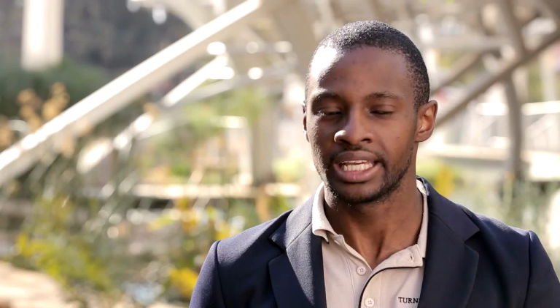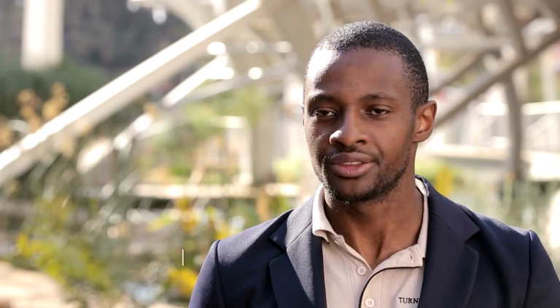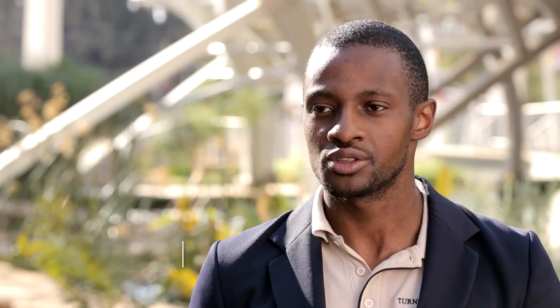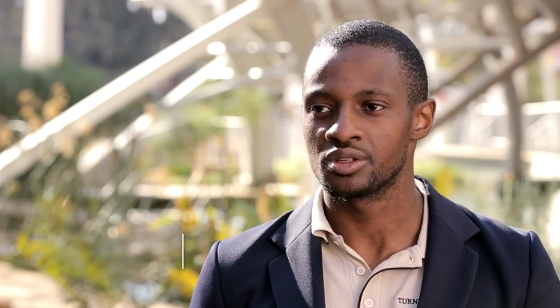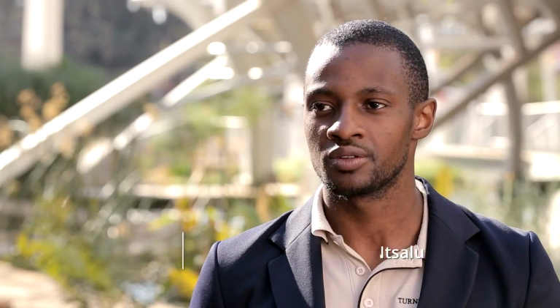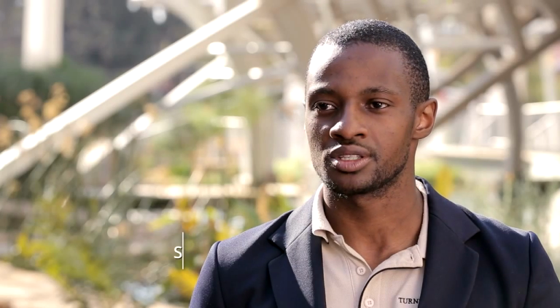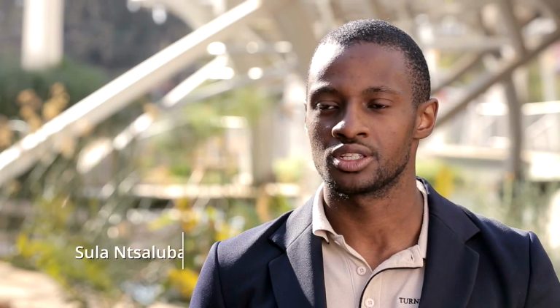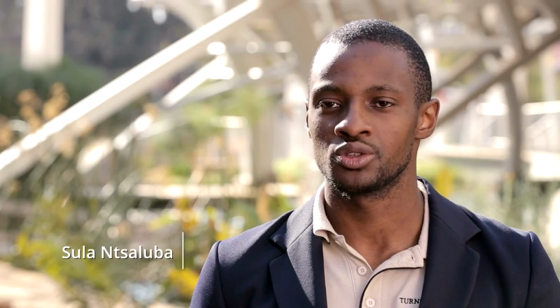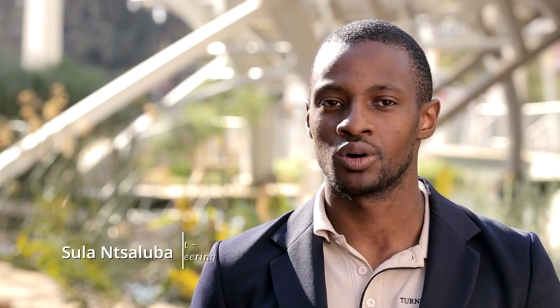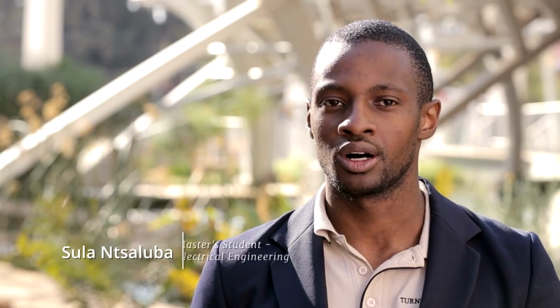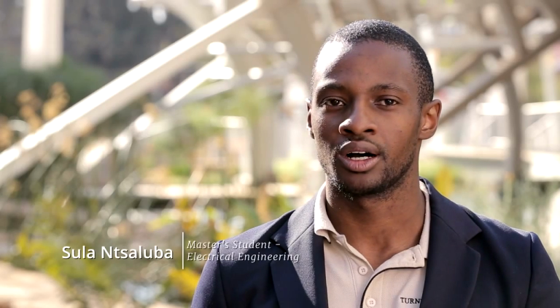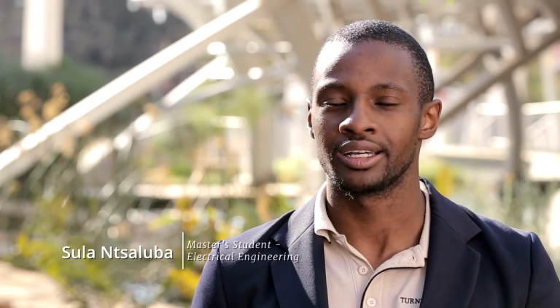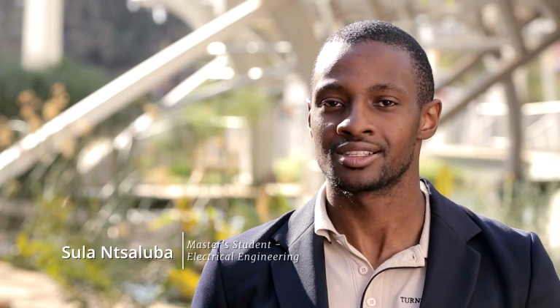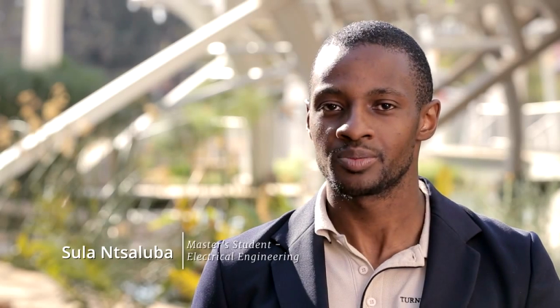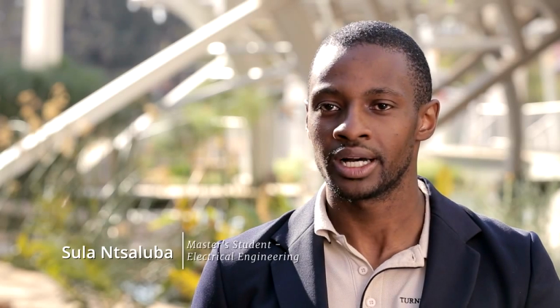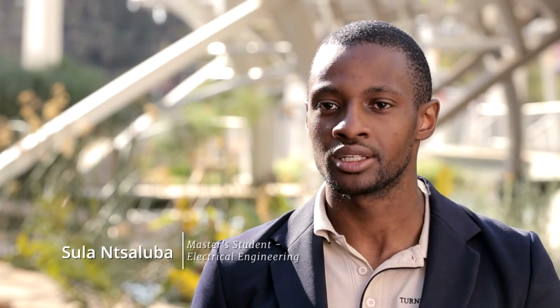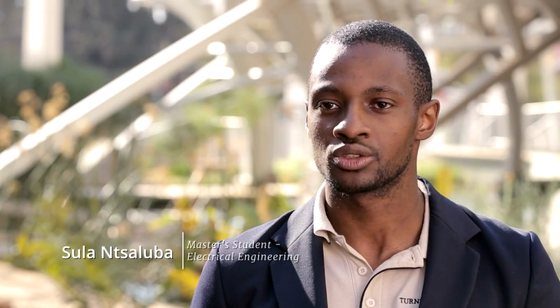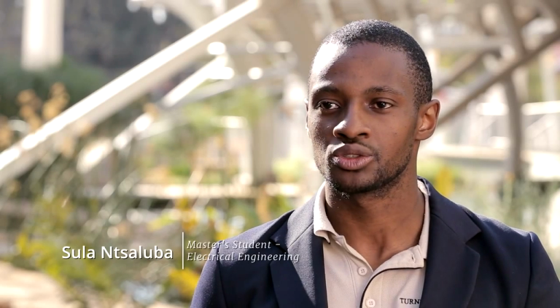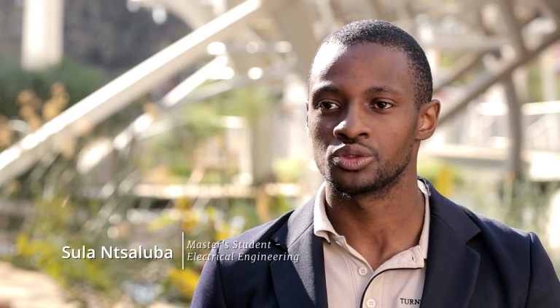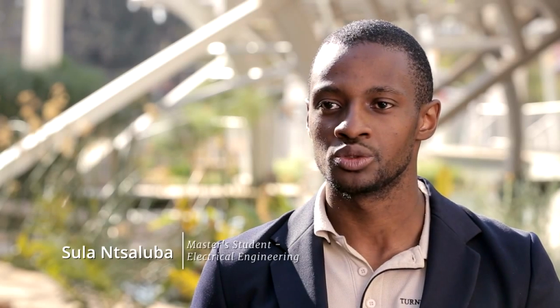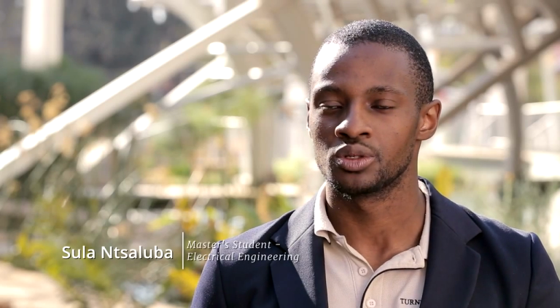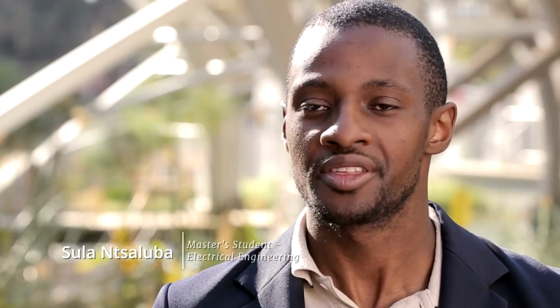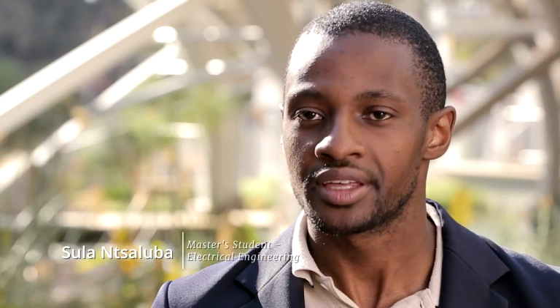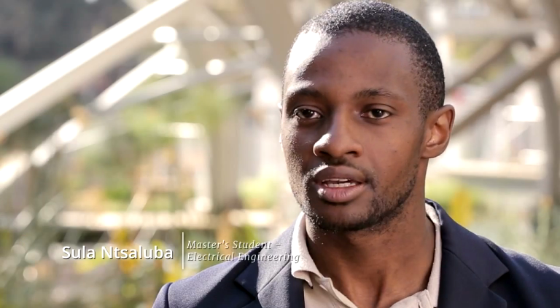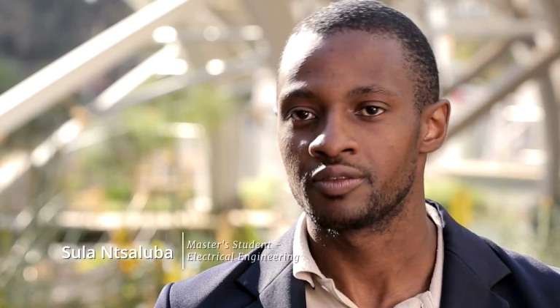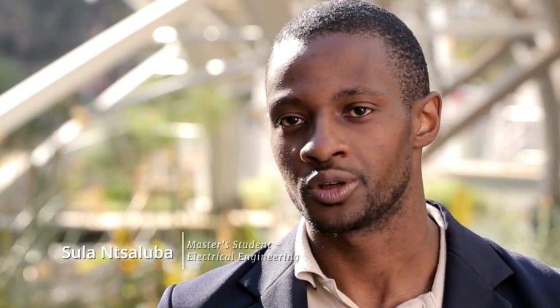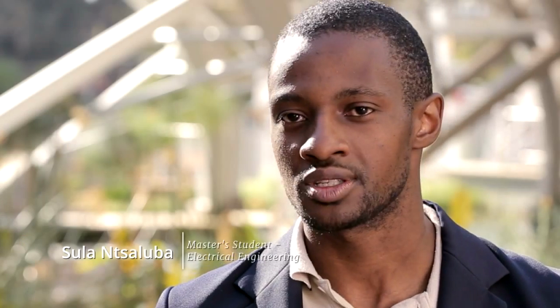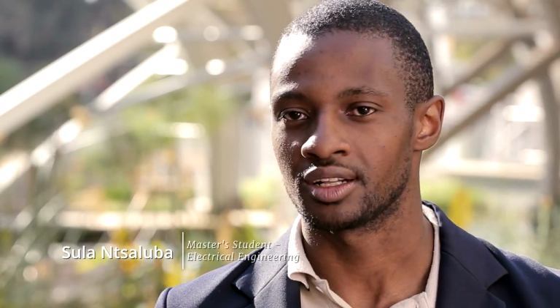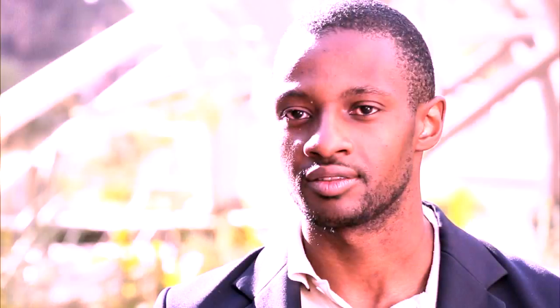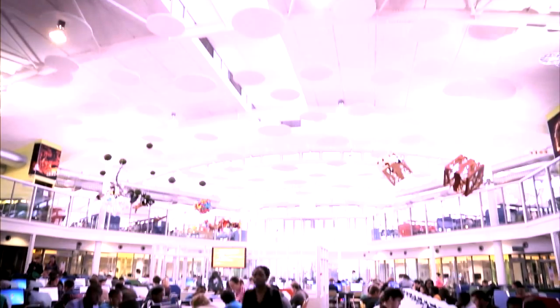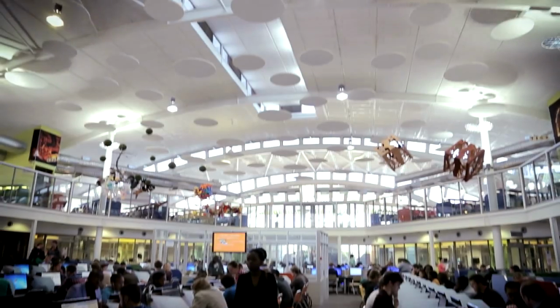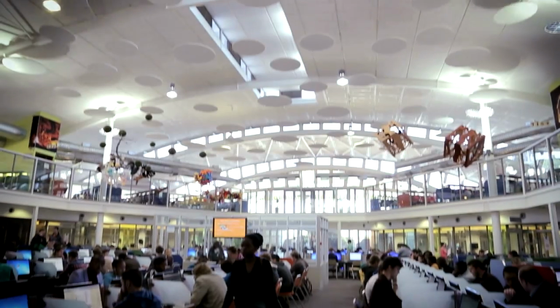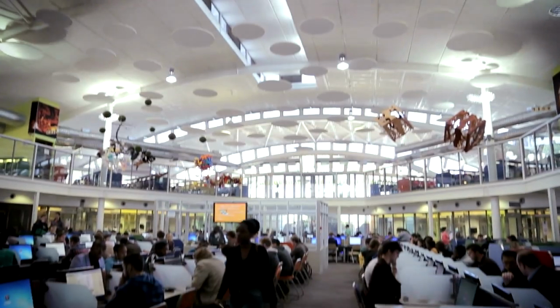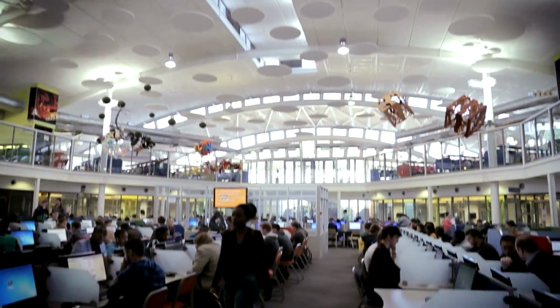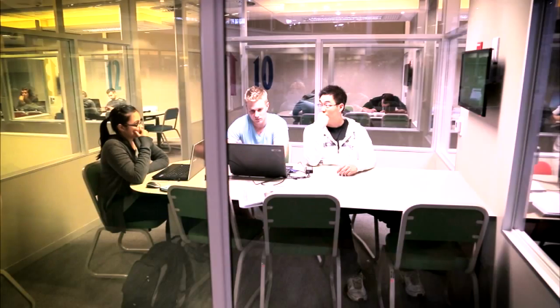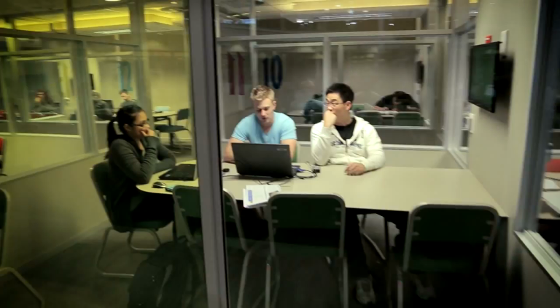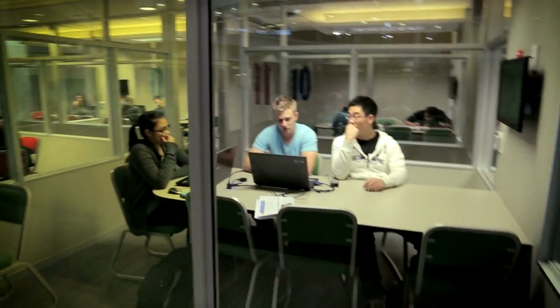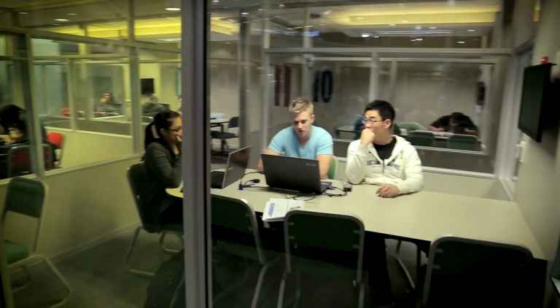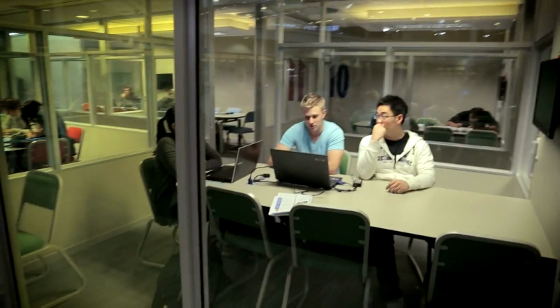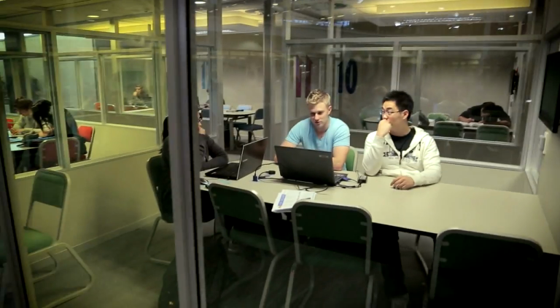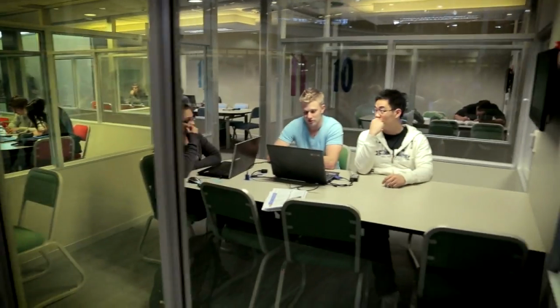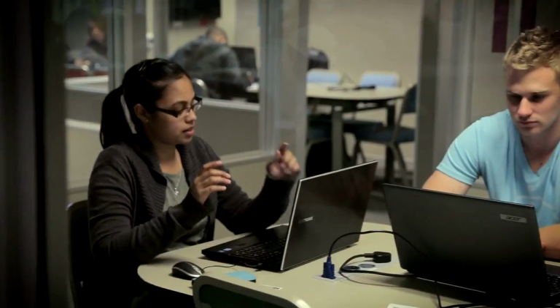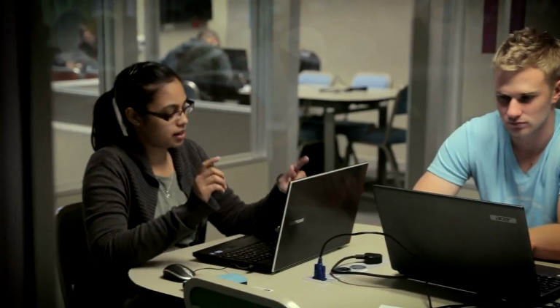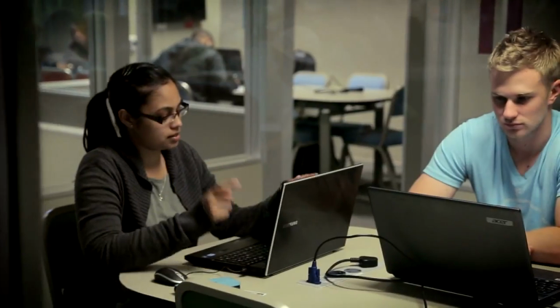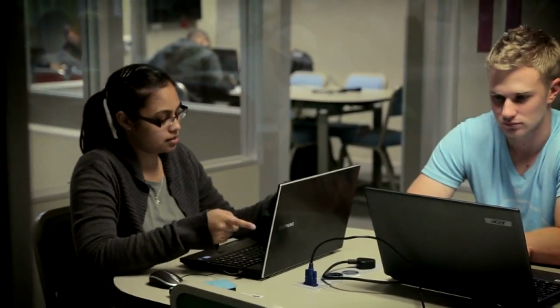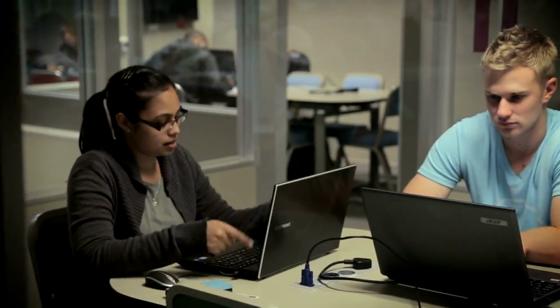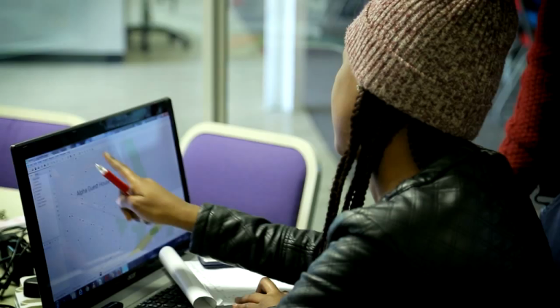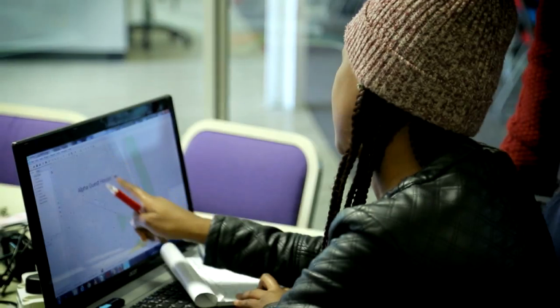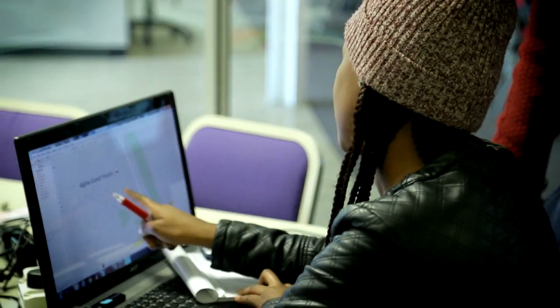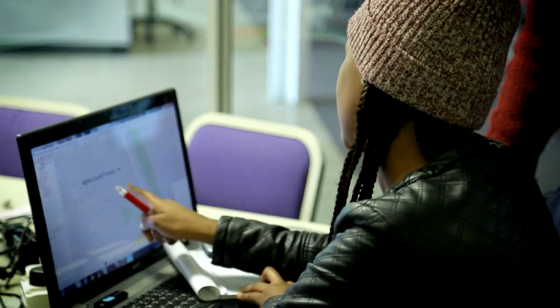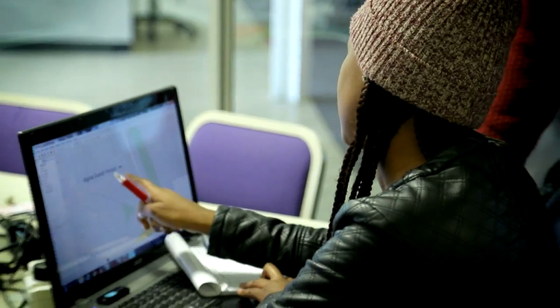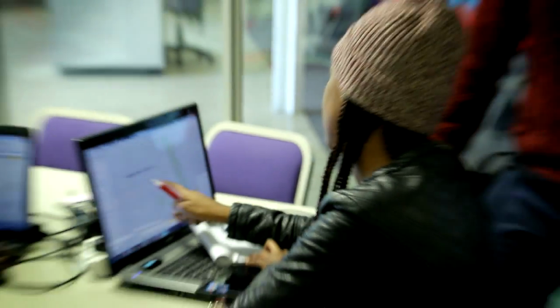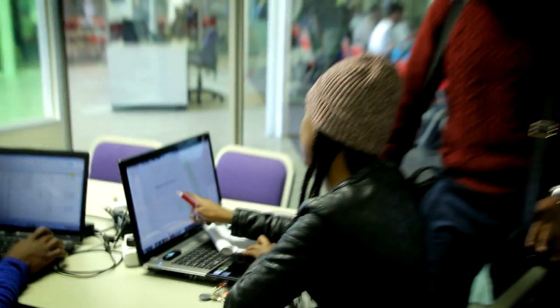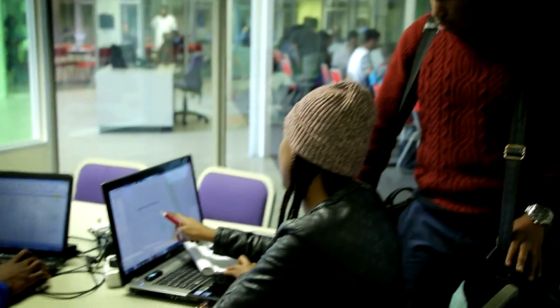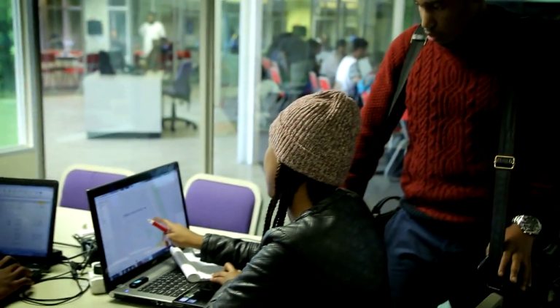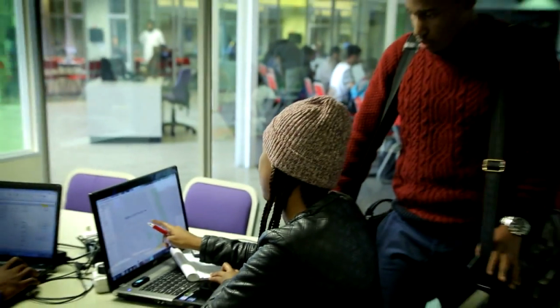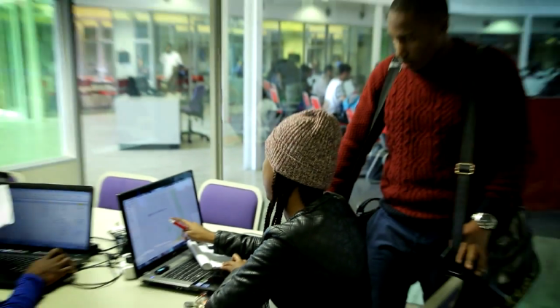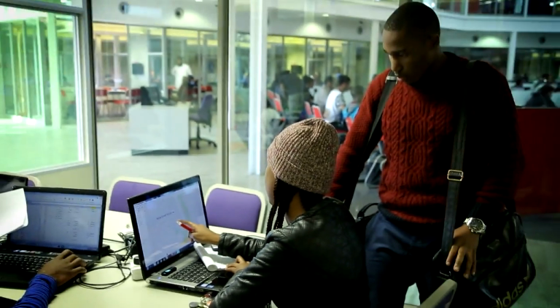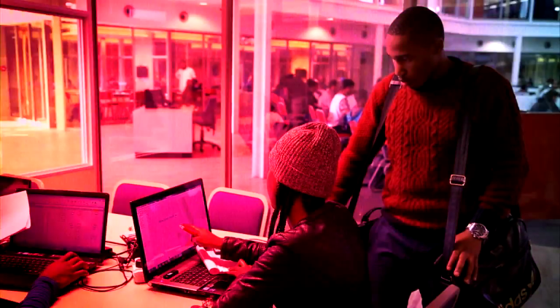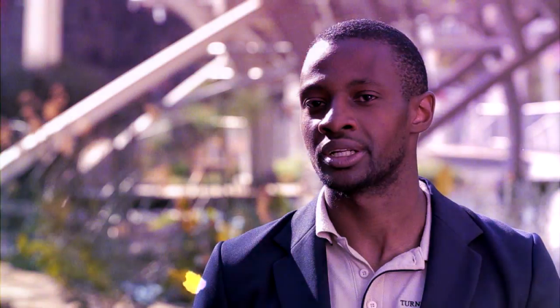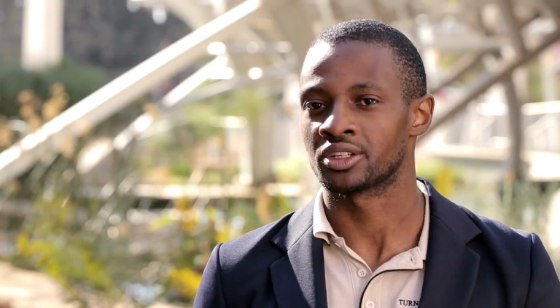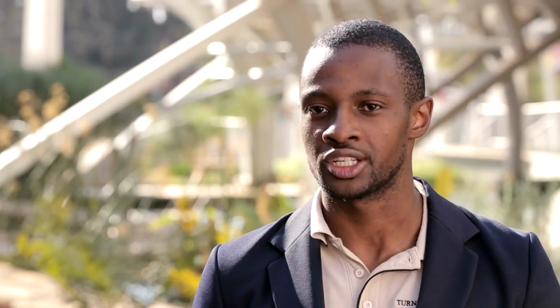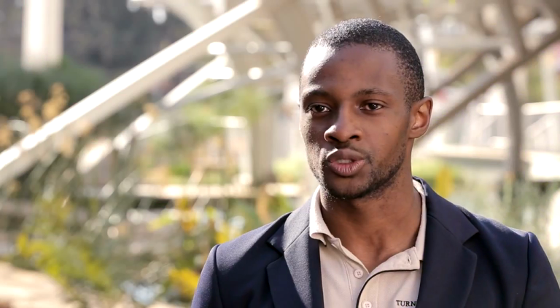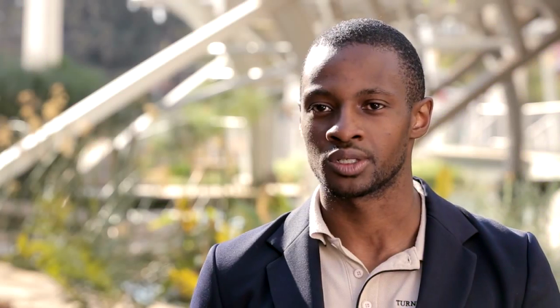In this university, you are inspired to think for yourself. You're not going to come and be spoon-fed, and that's what makes a better graduate.